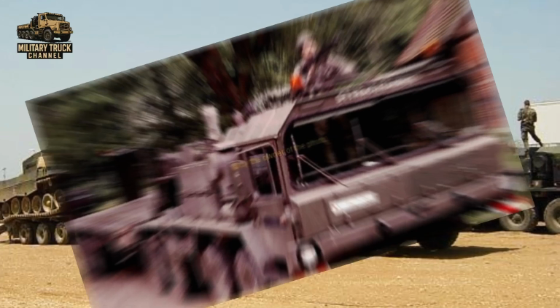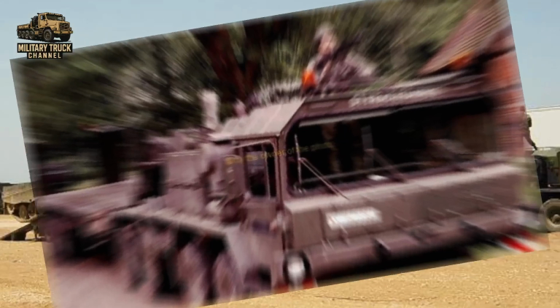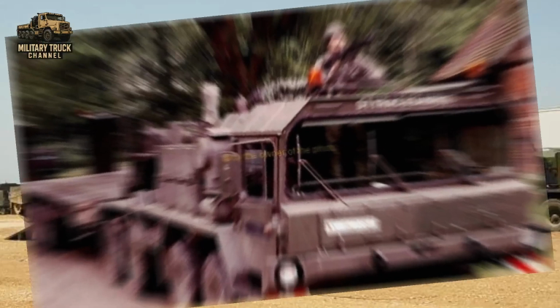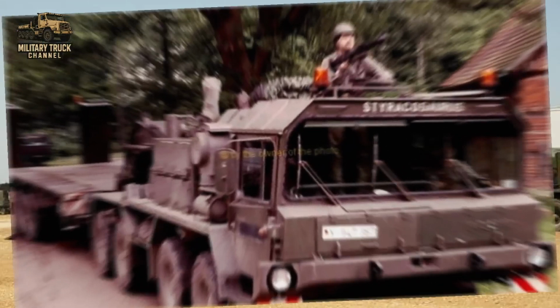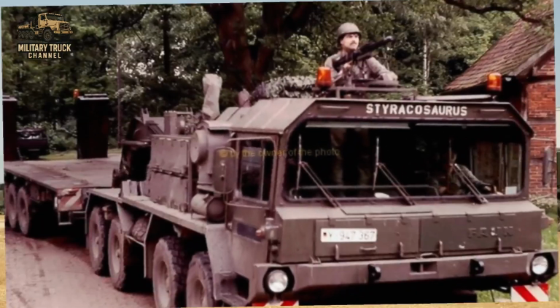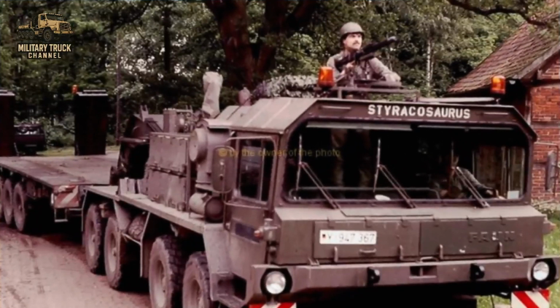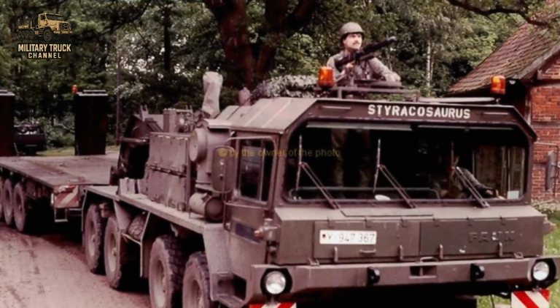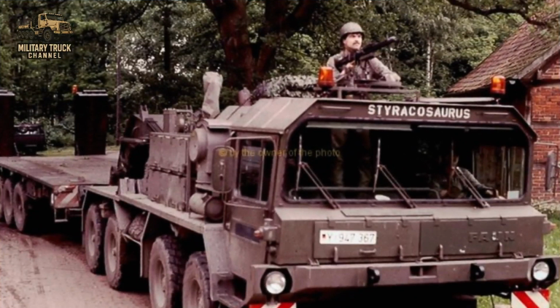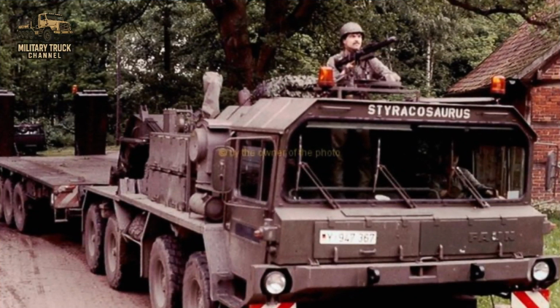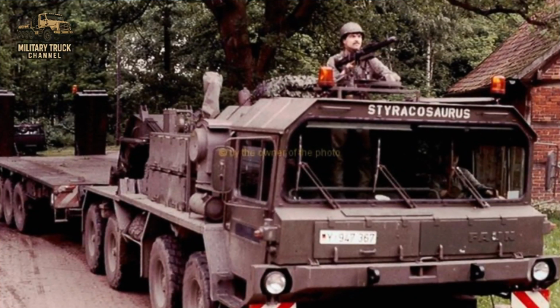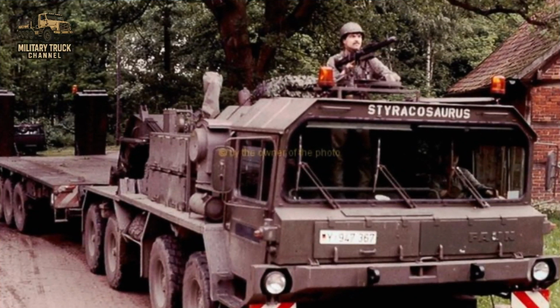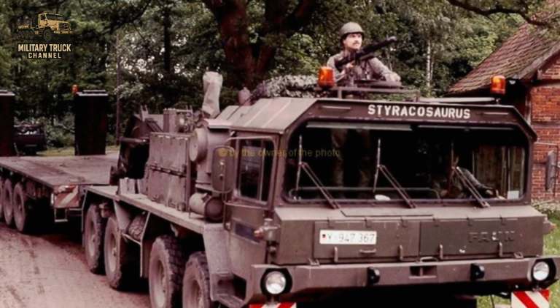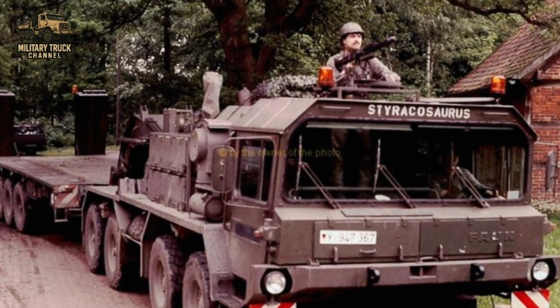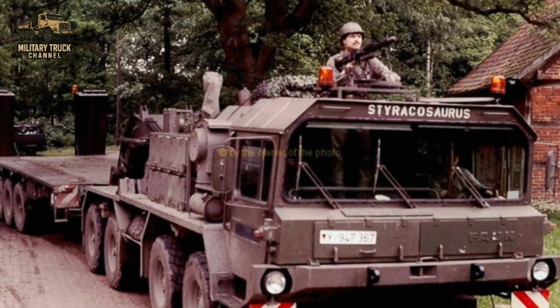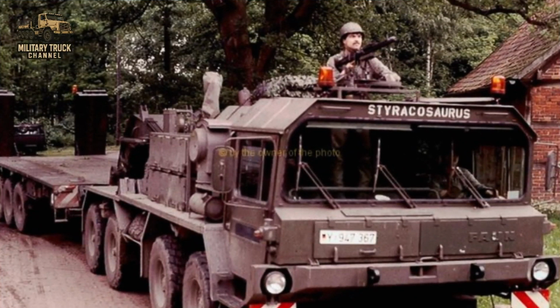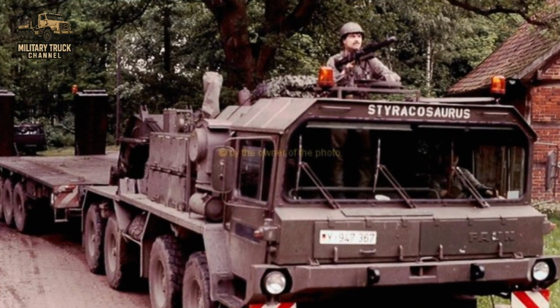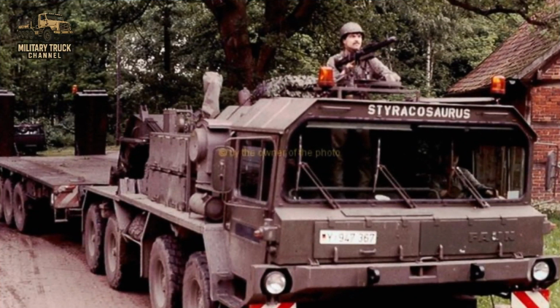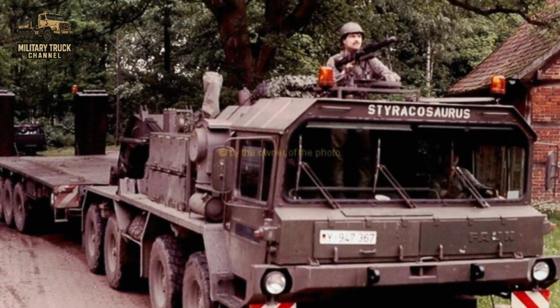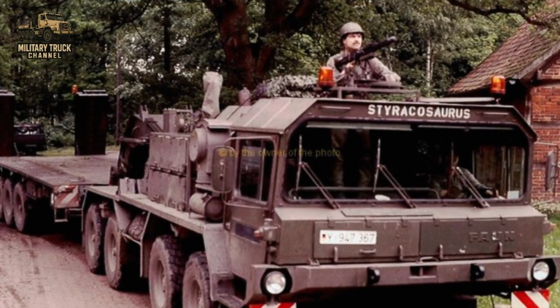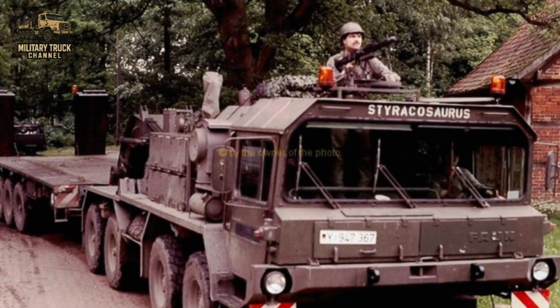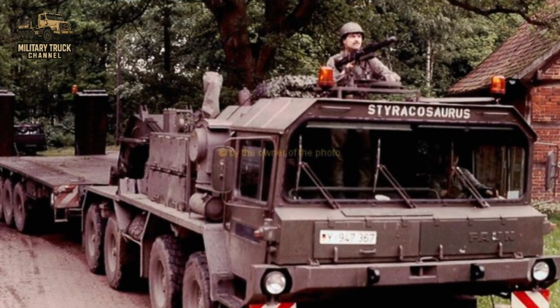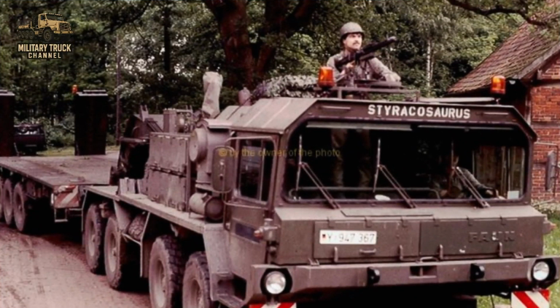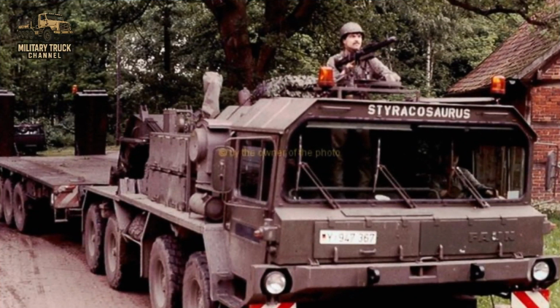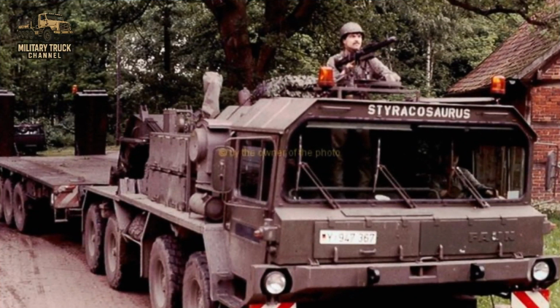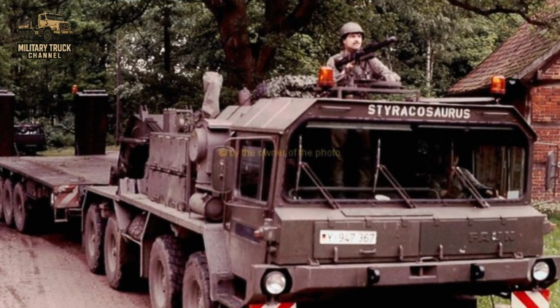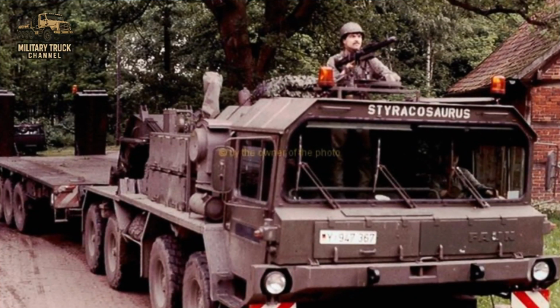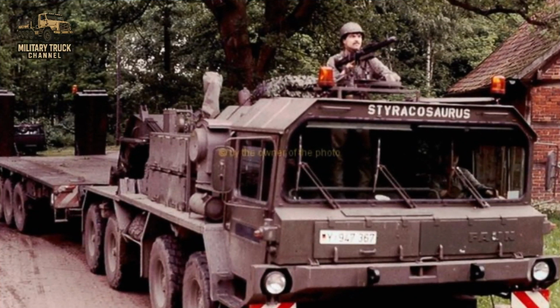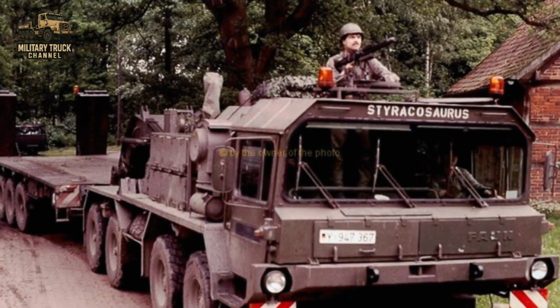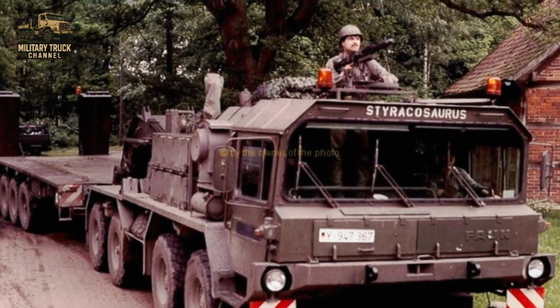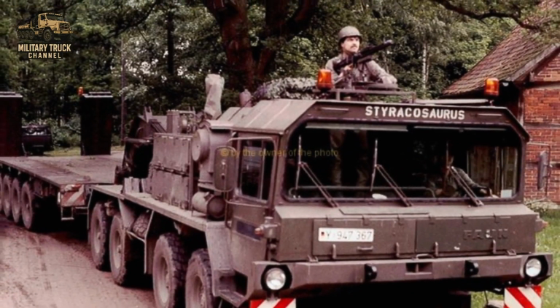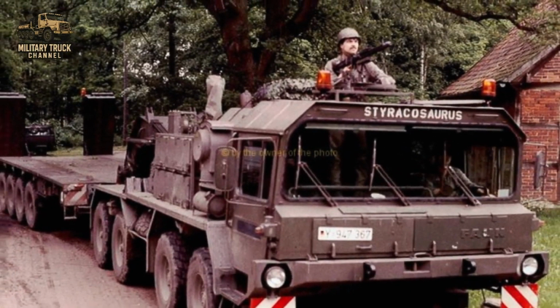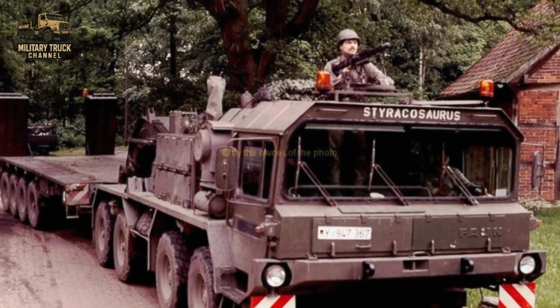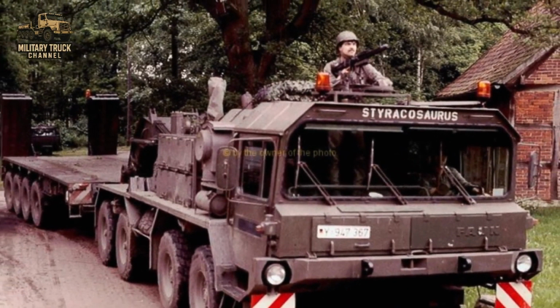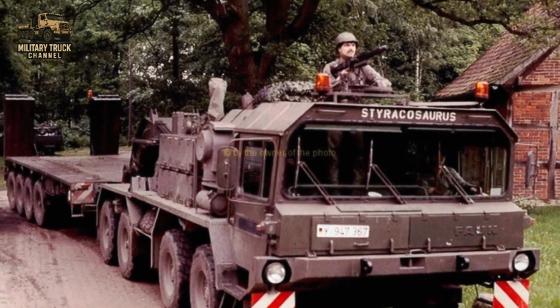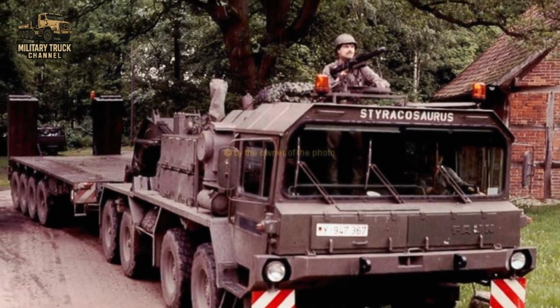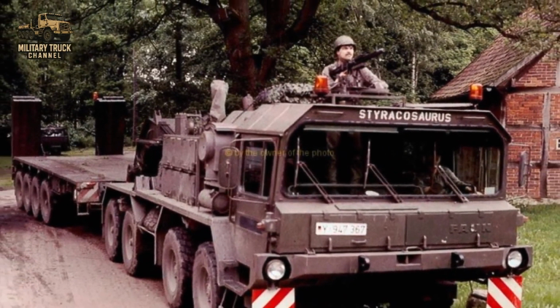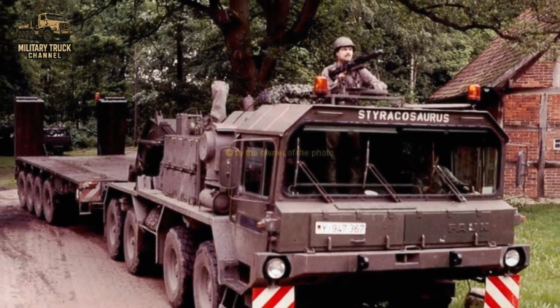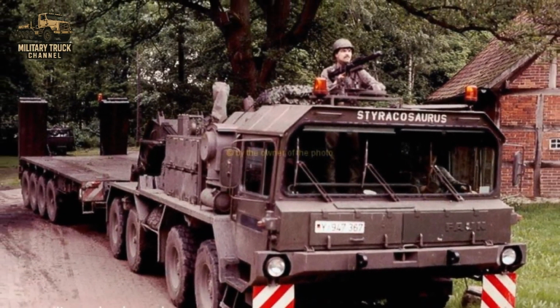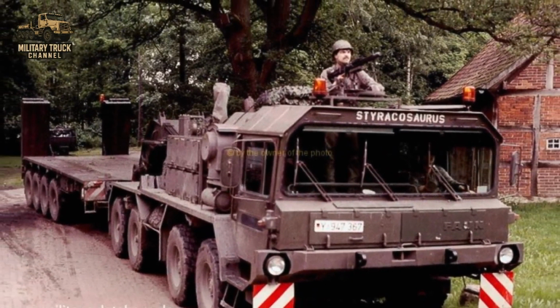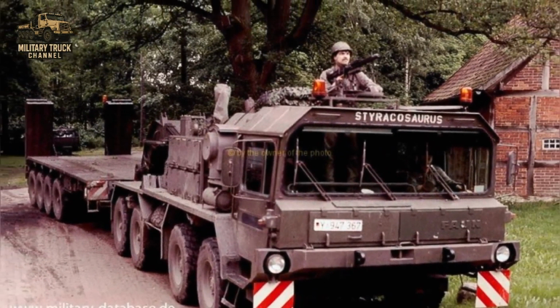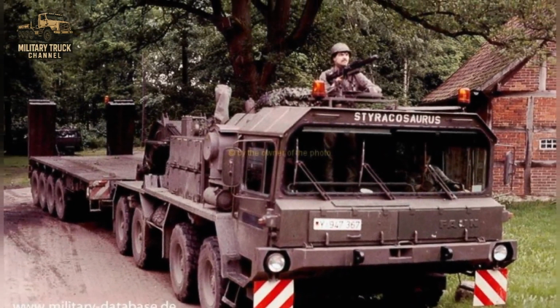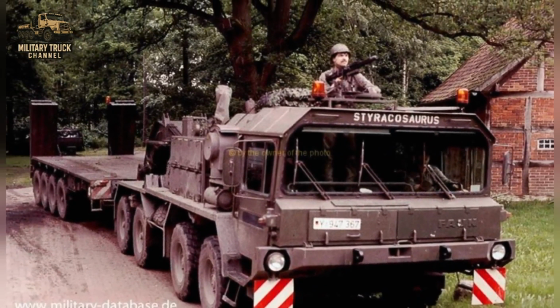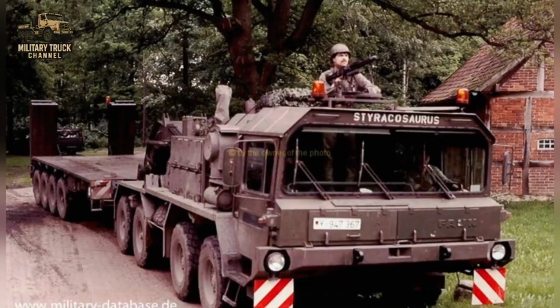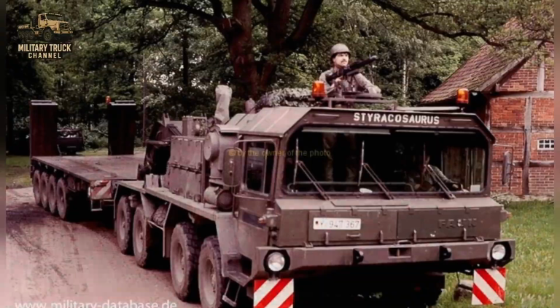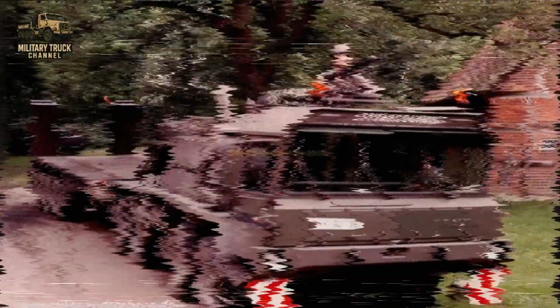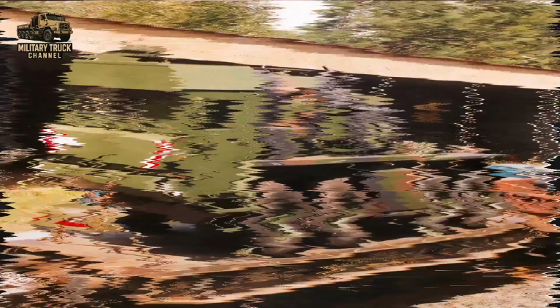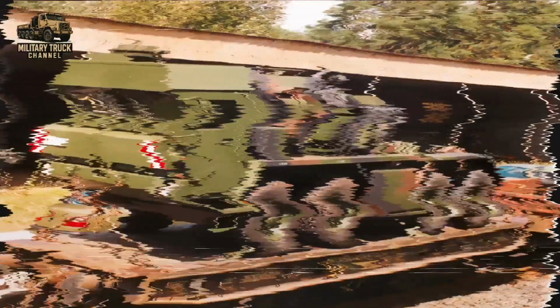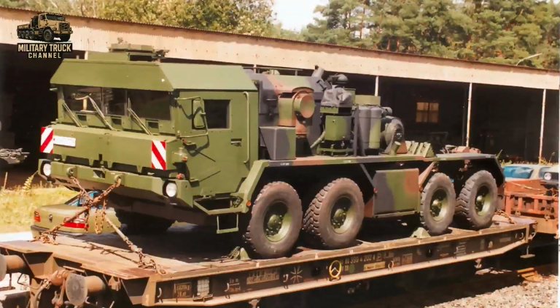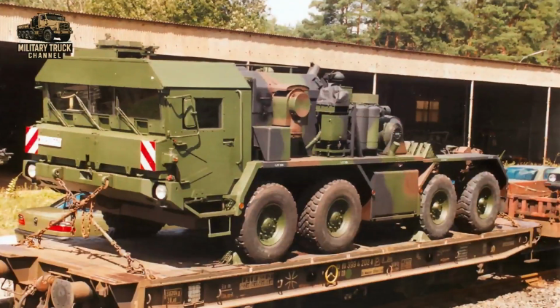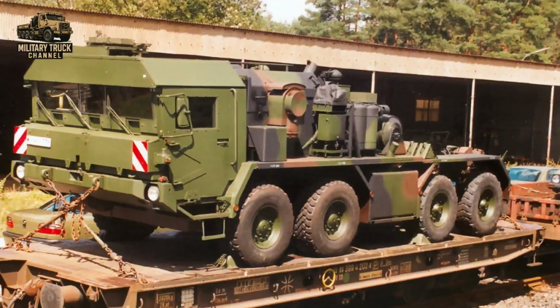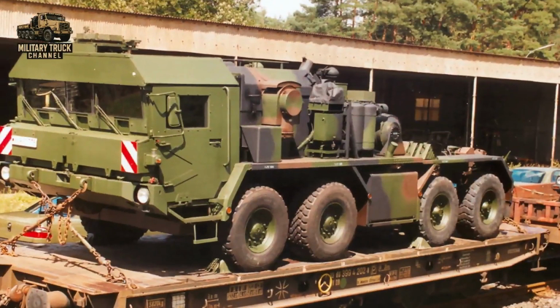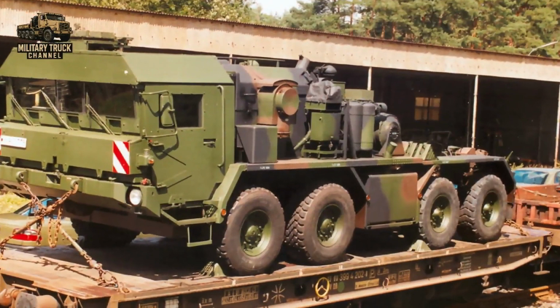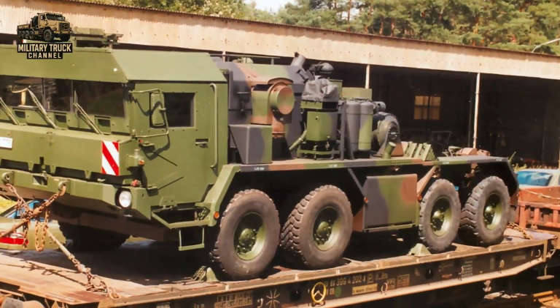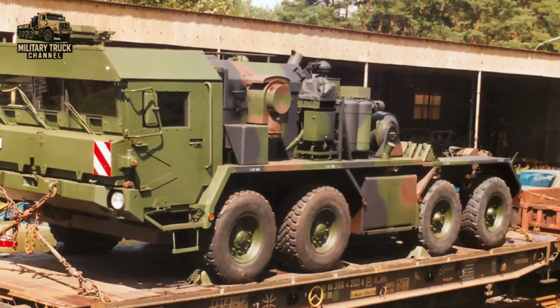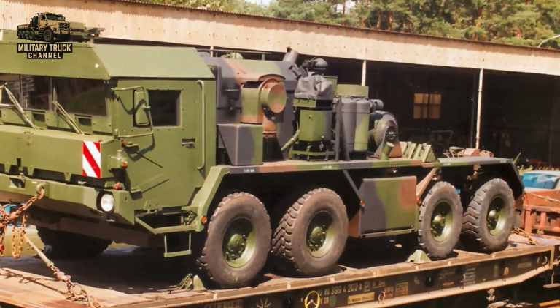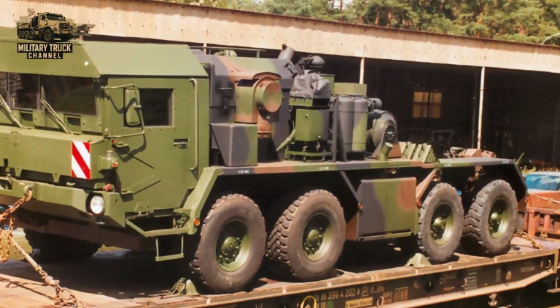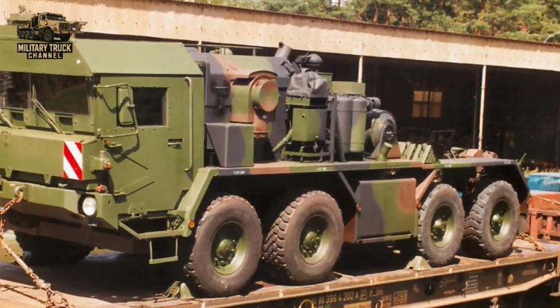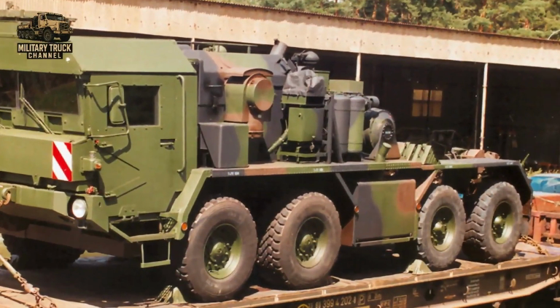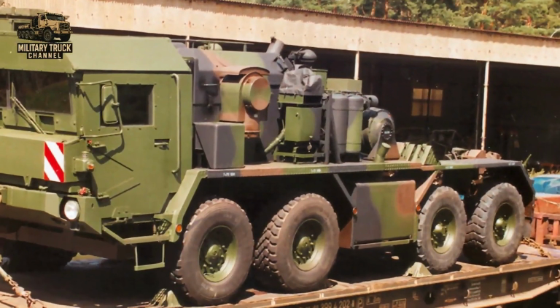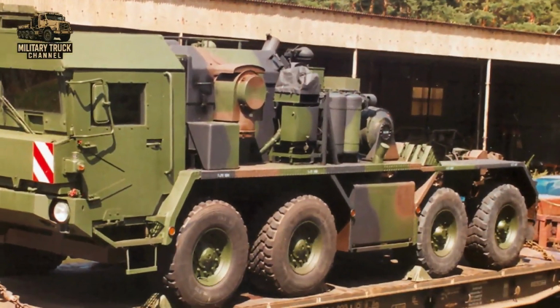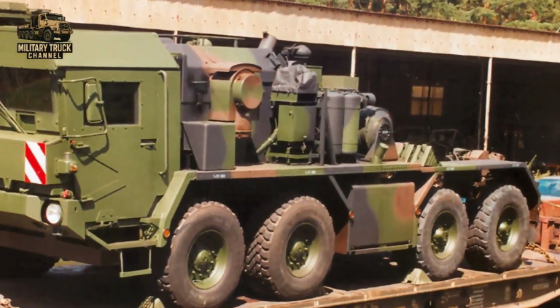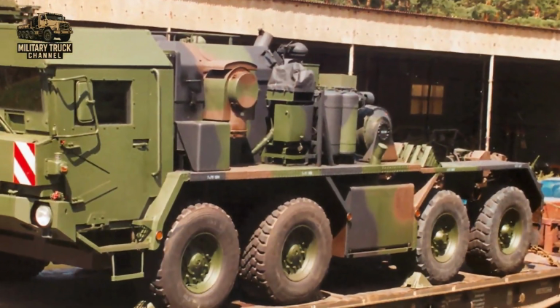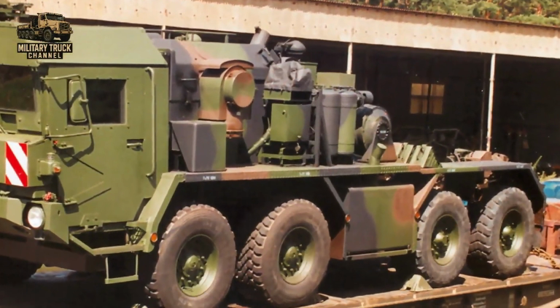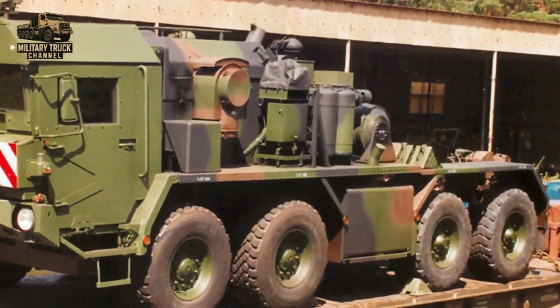Over several decades, the Elephant family evolved through multiple variants, each improving on the last.